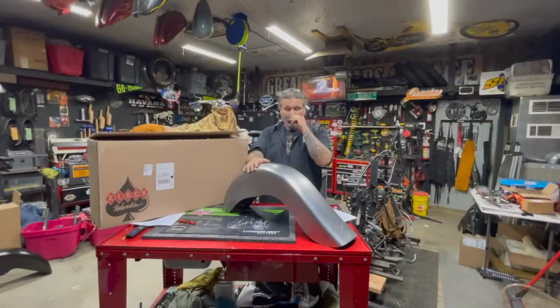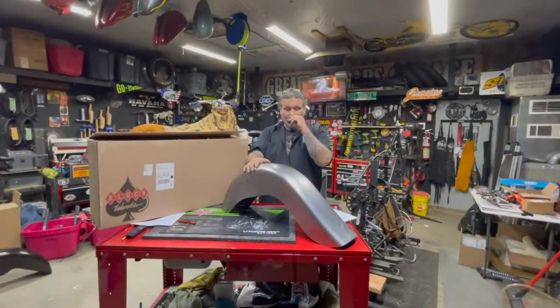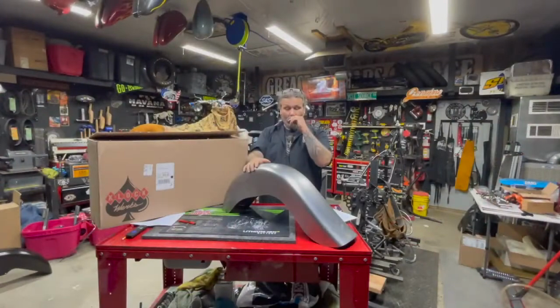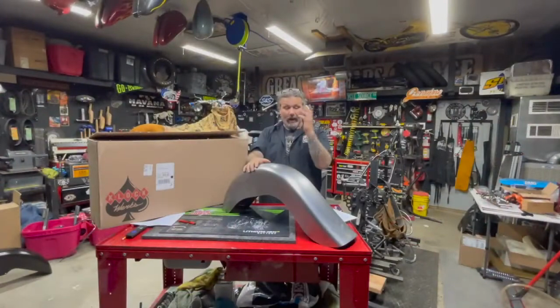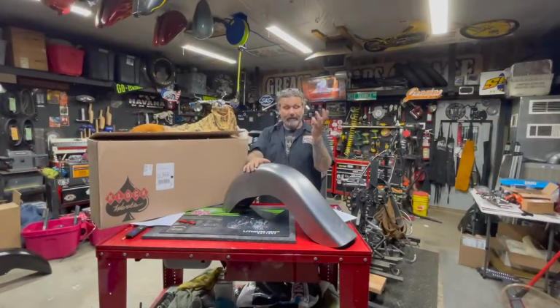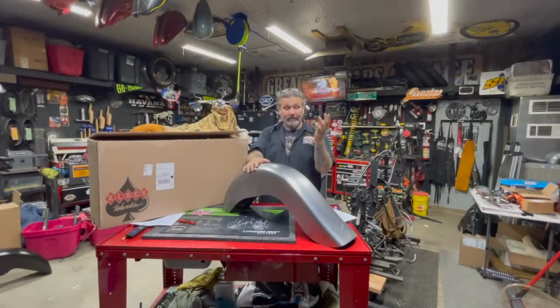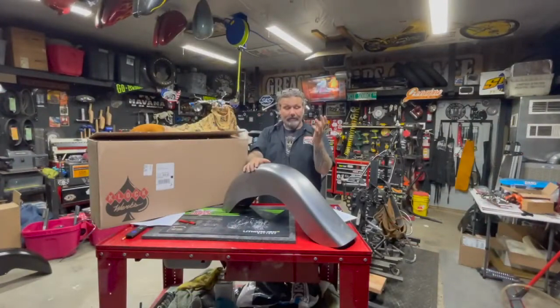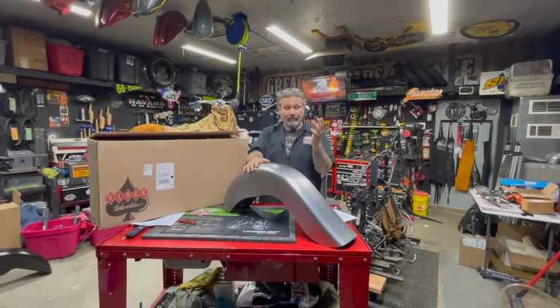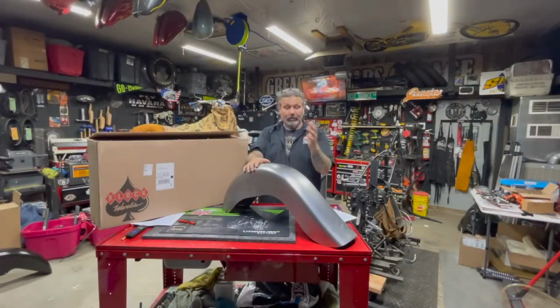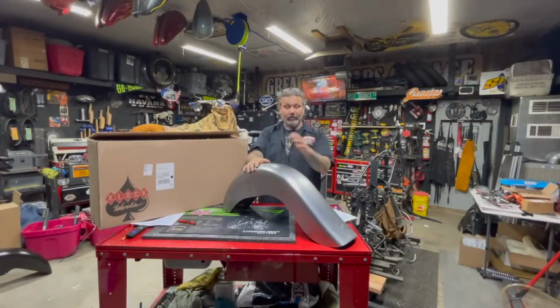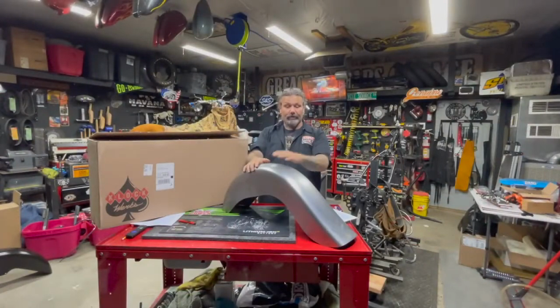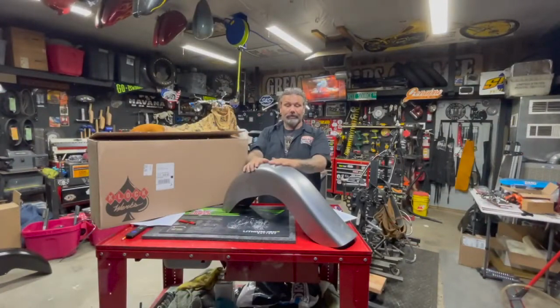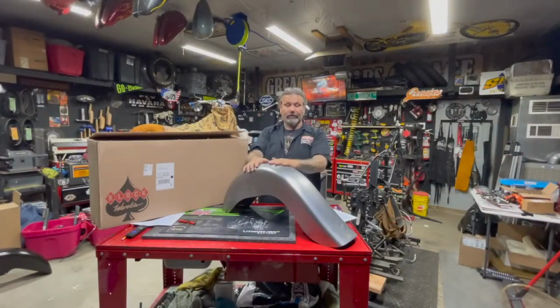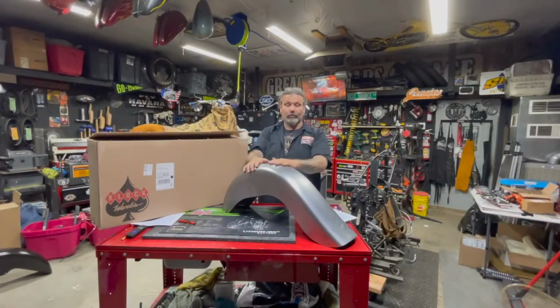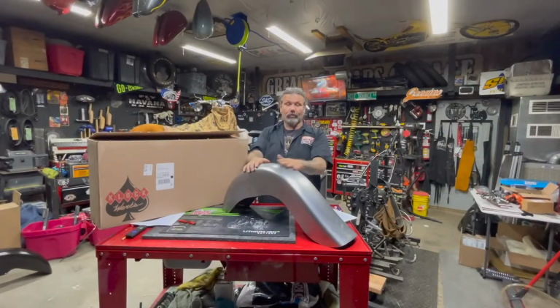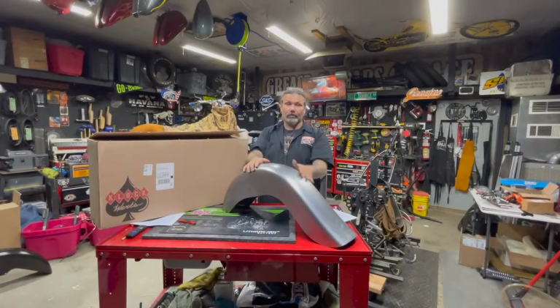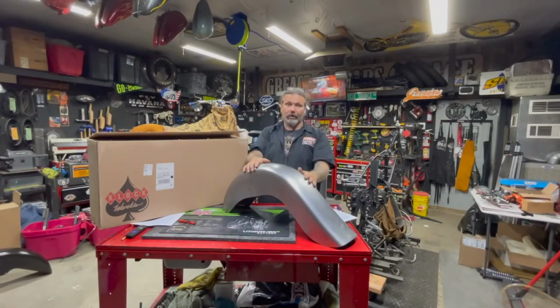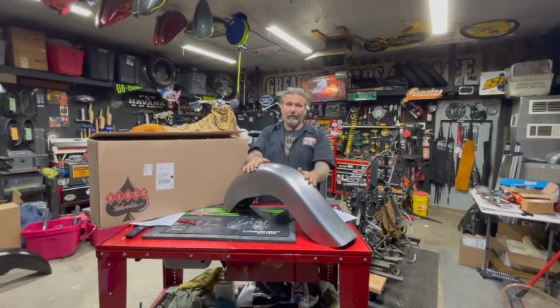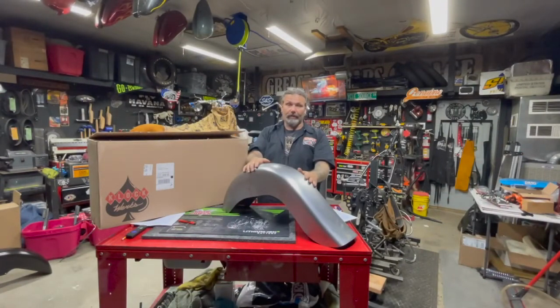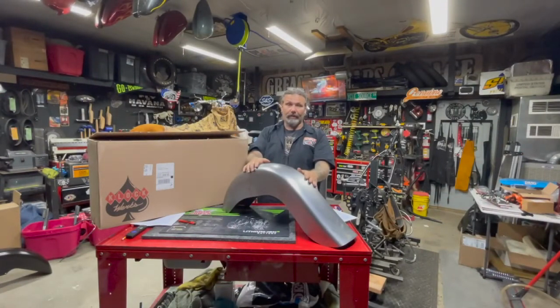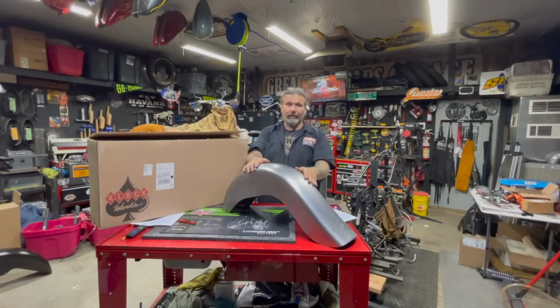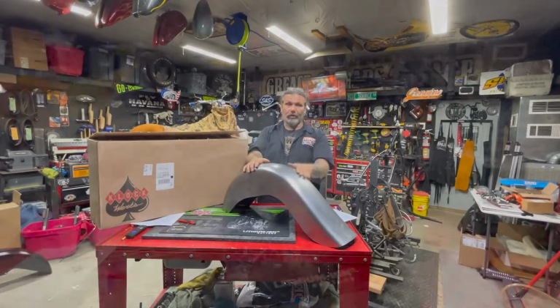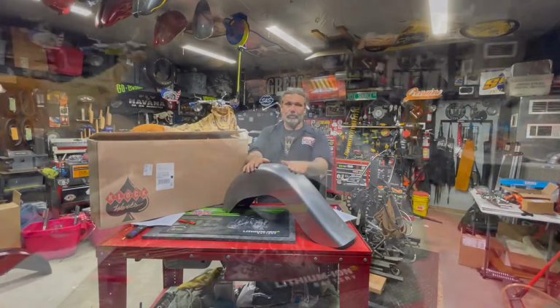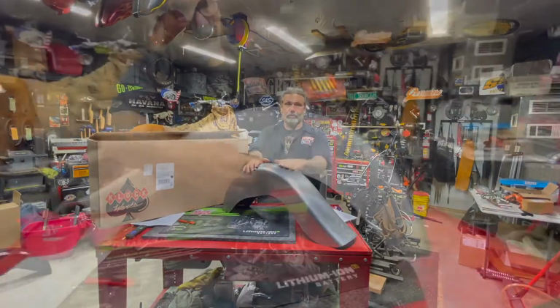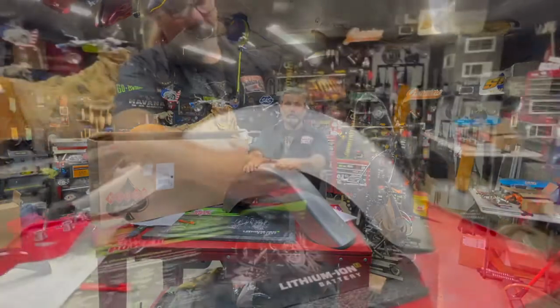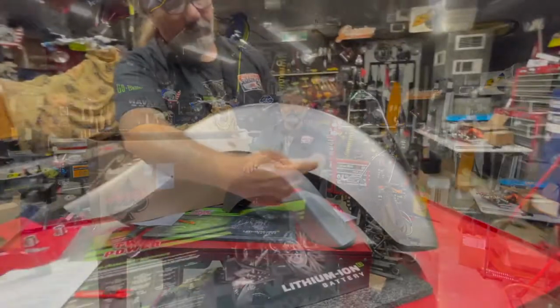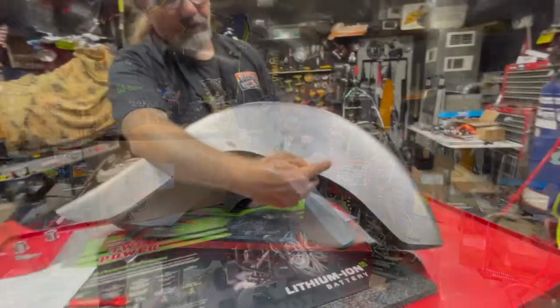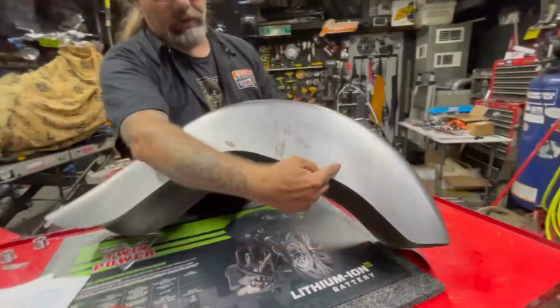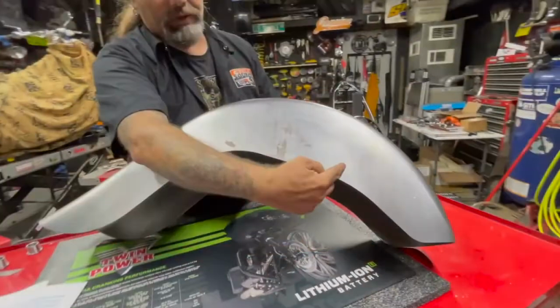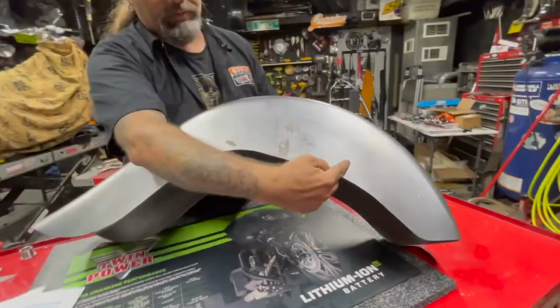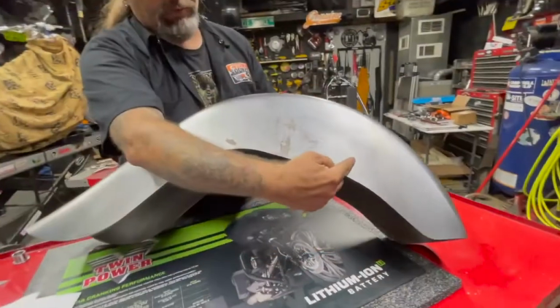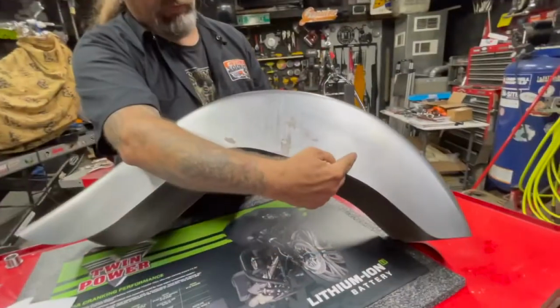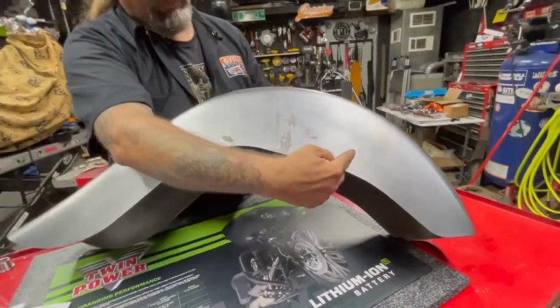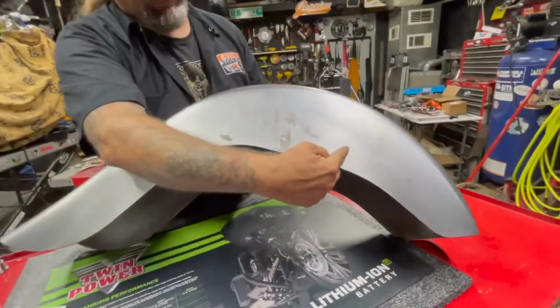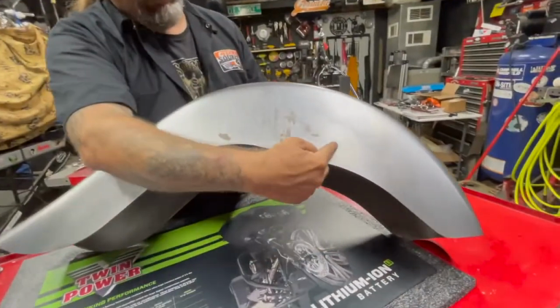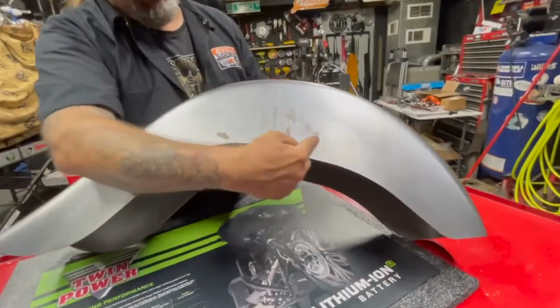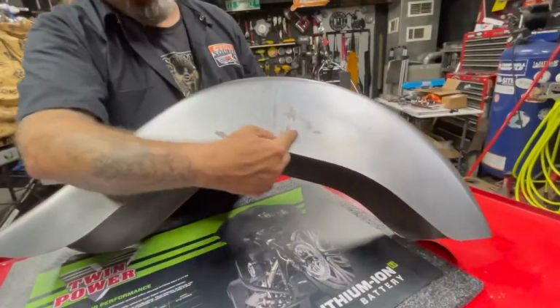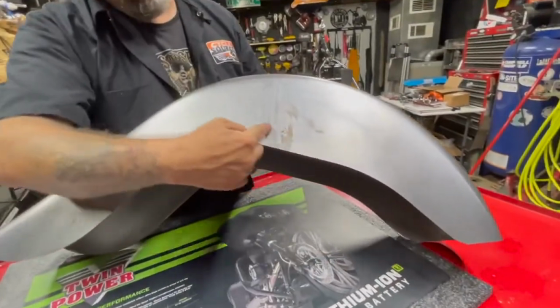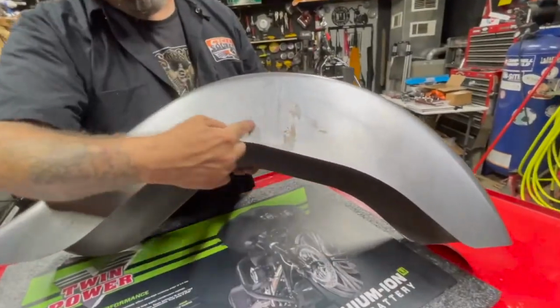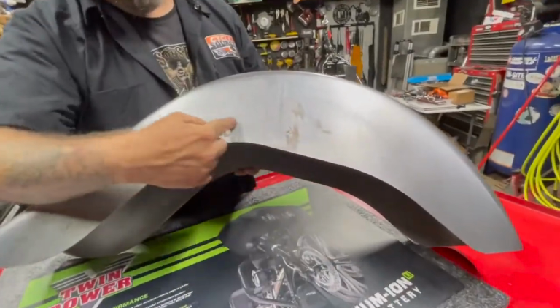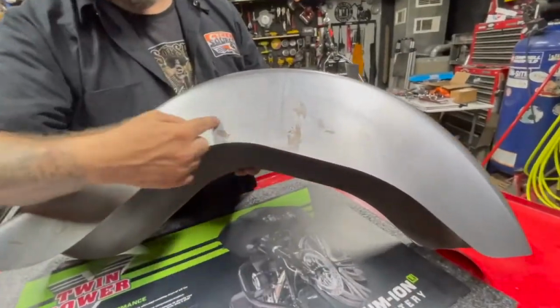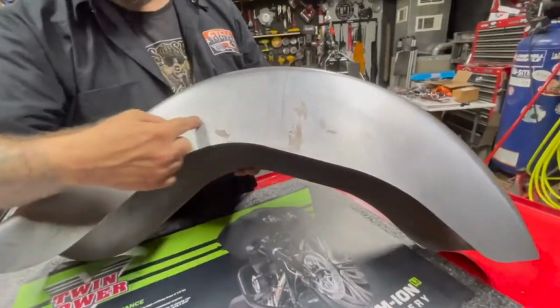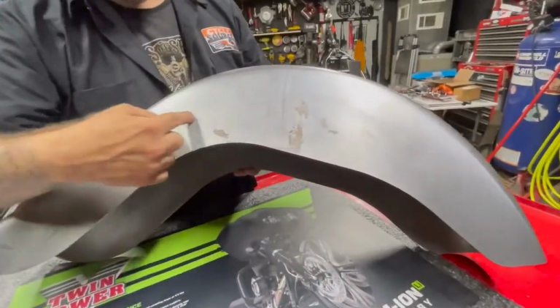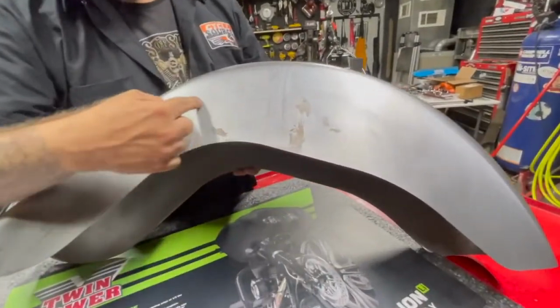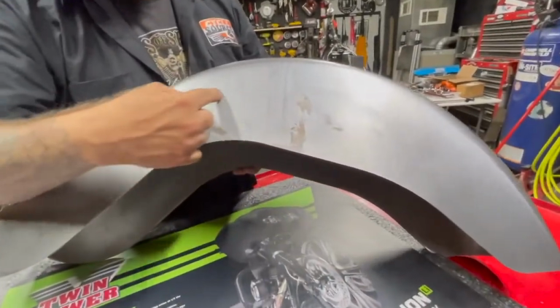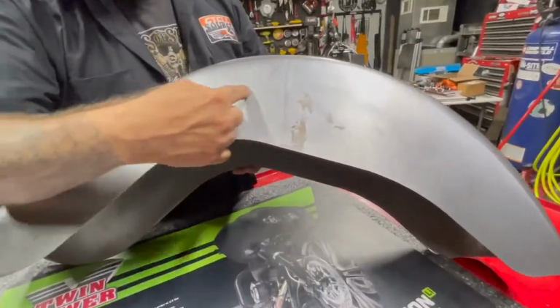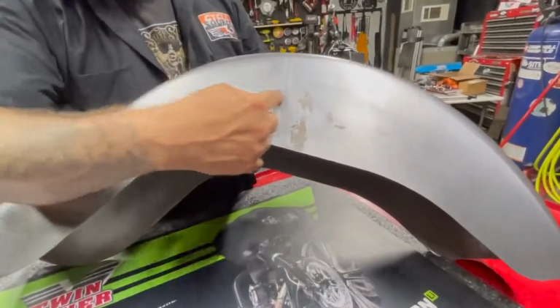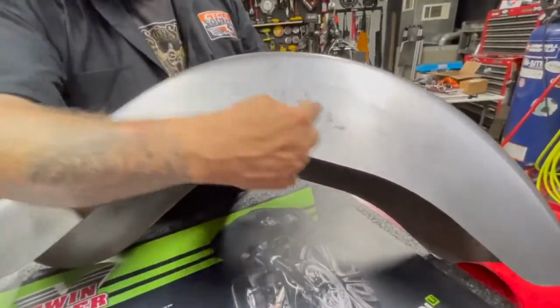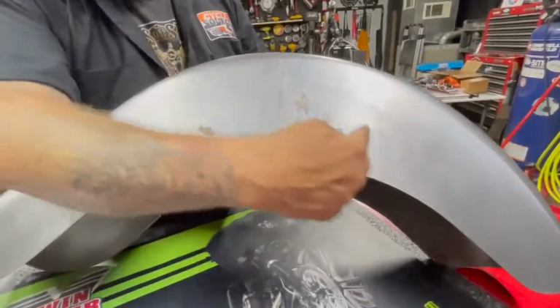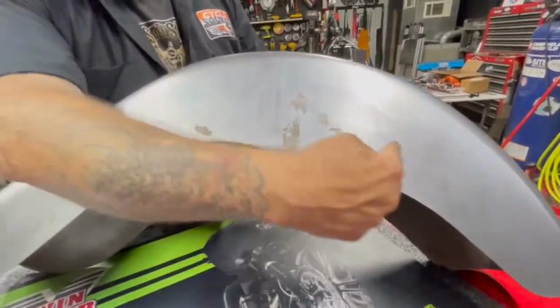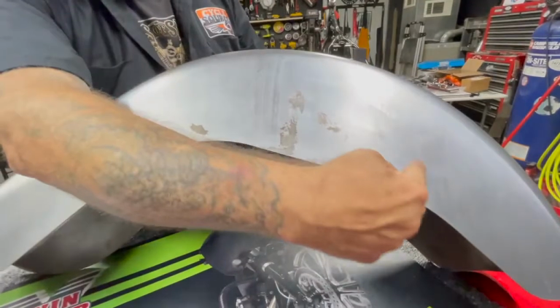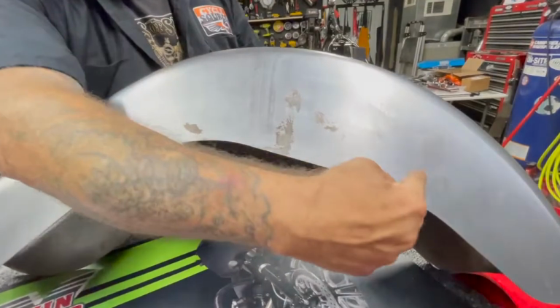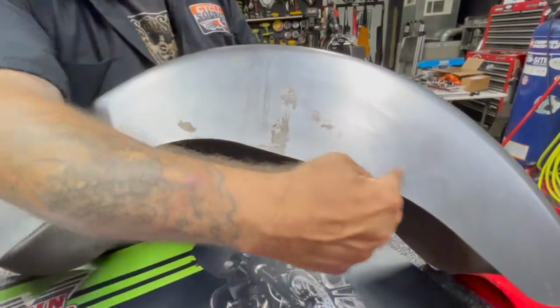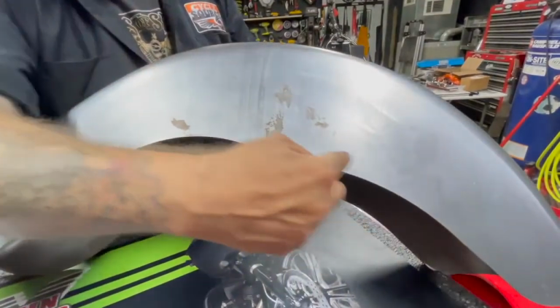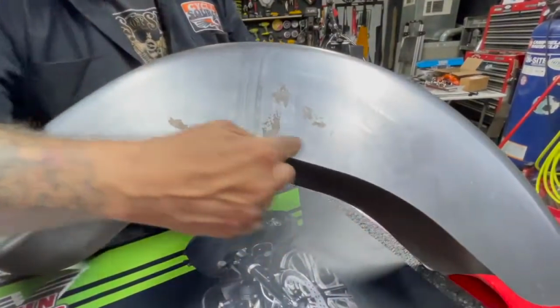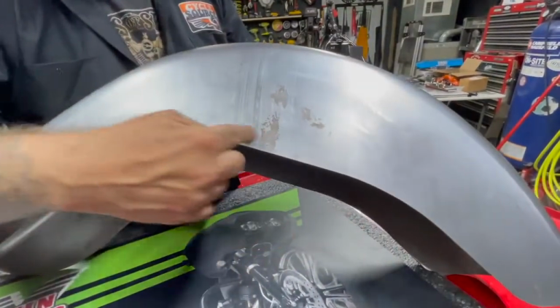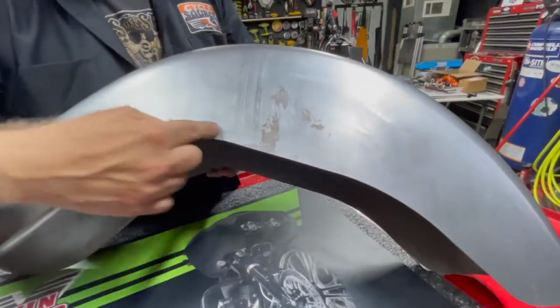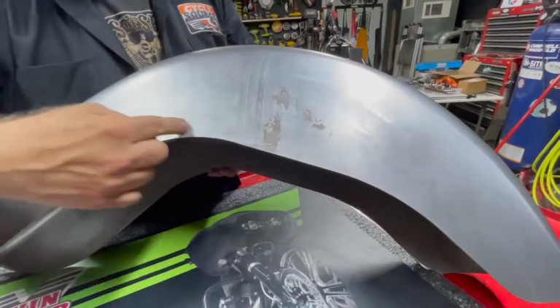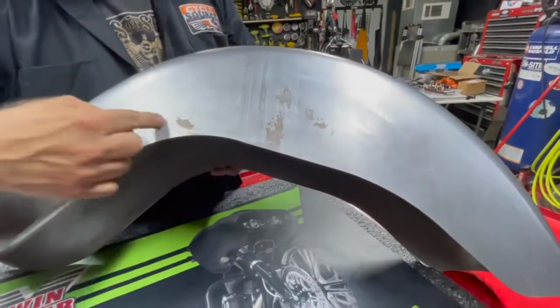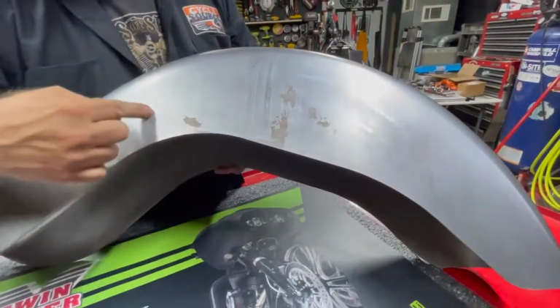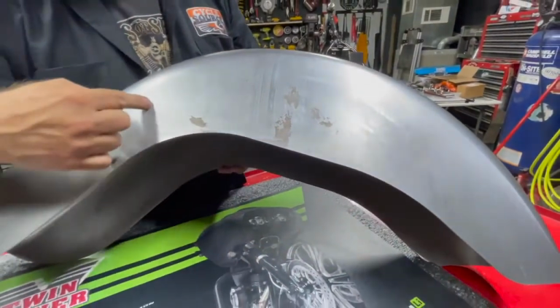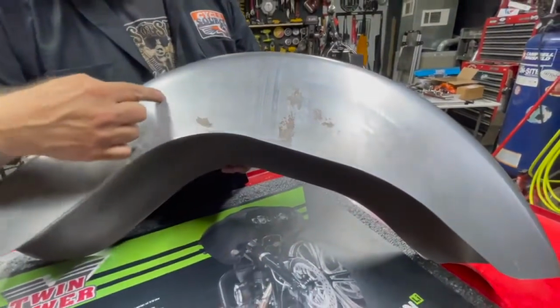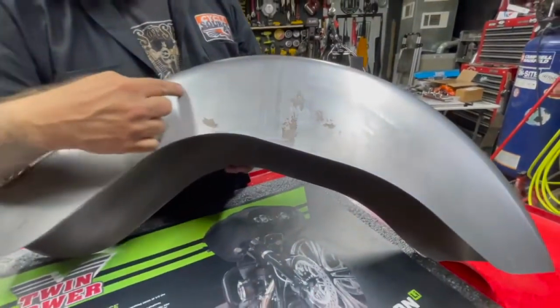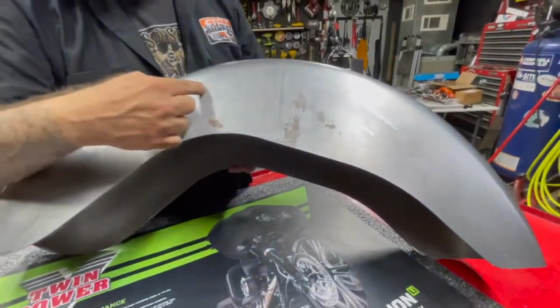Why is it the Builder Series? Well, it's not been coated. There's no holes drilled in it, so you can put this fender exactly where you need it to be.